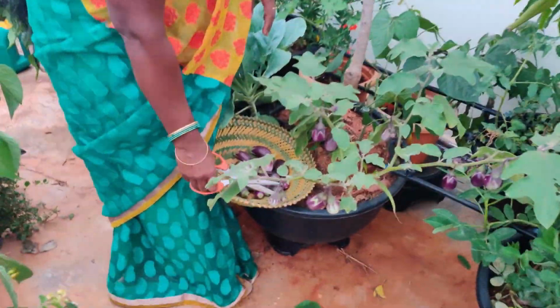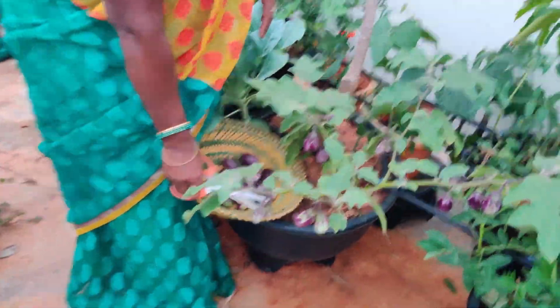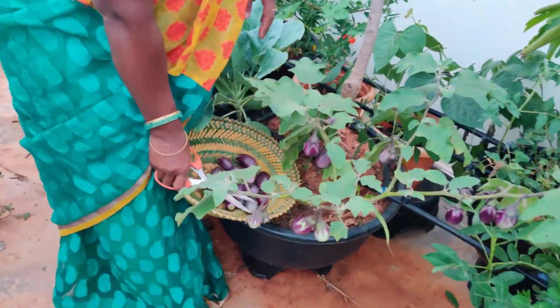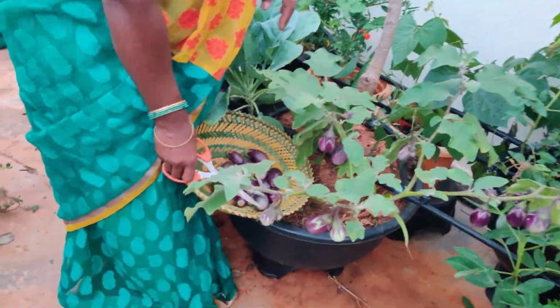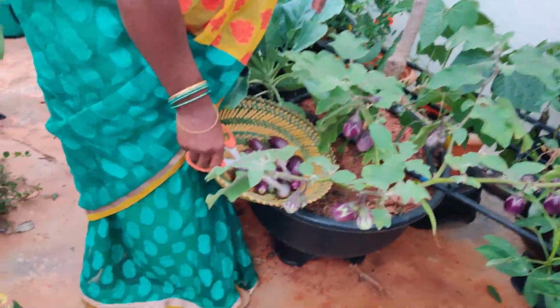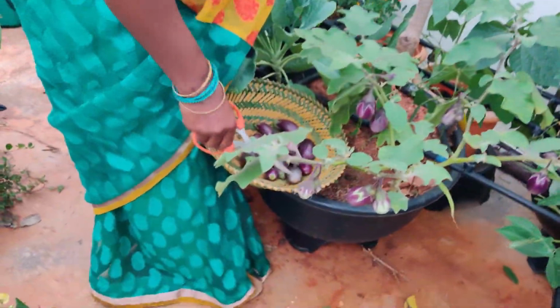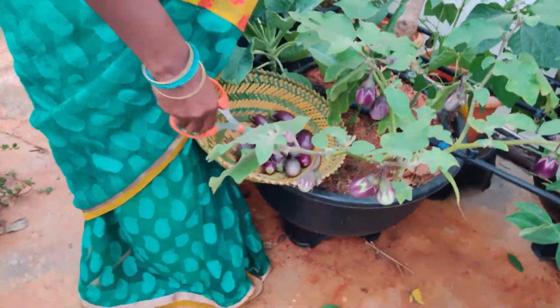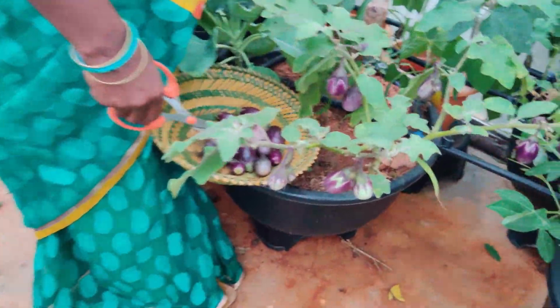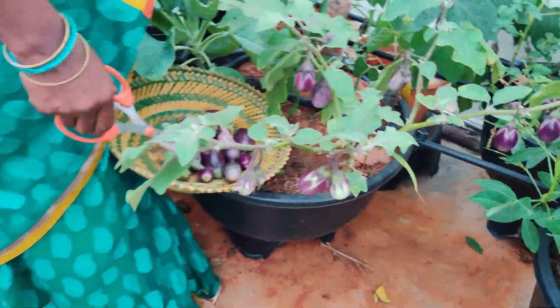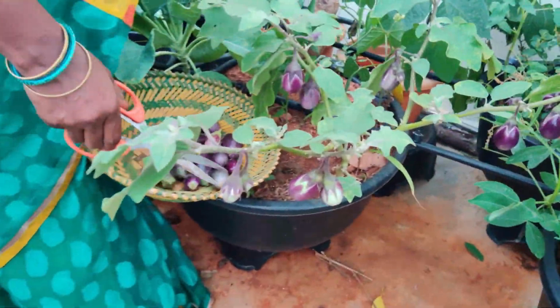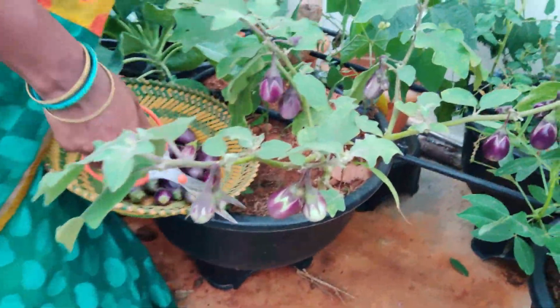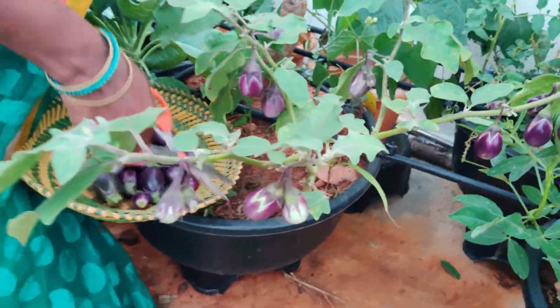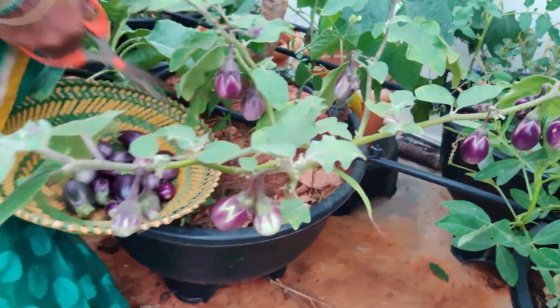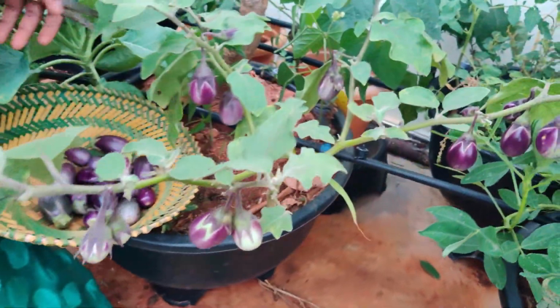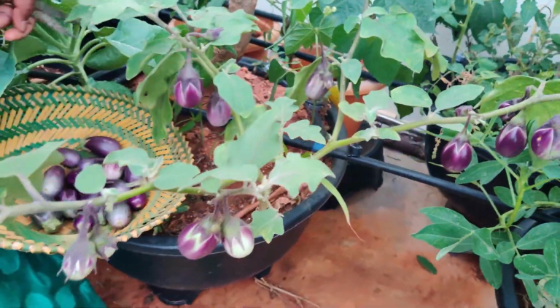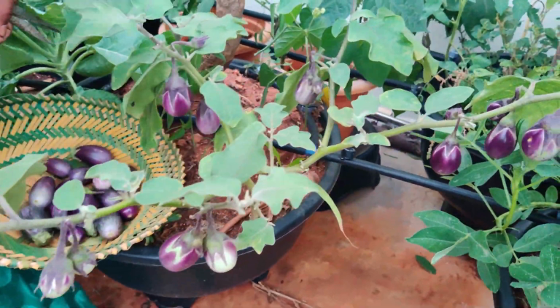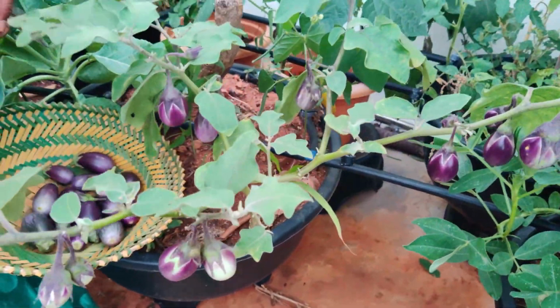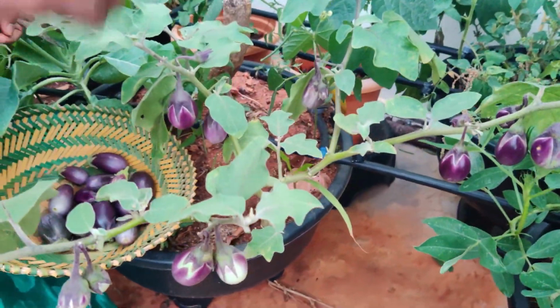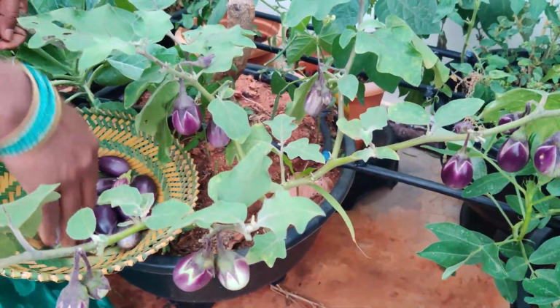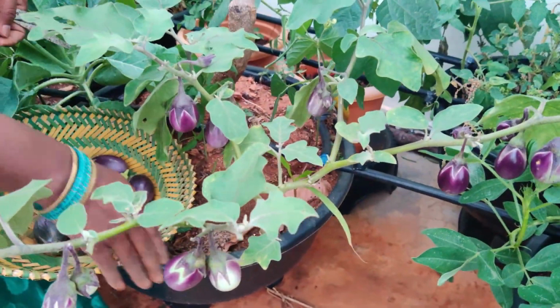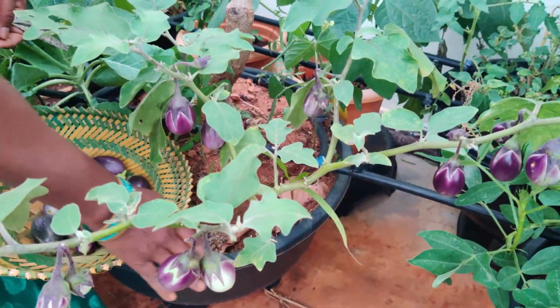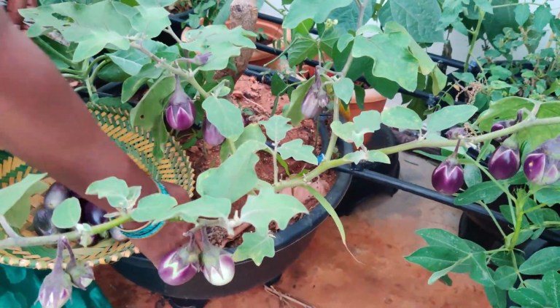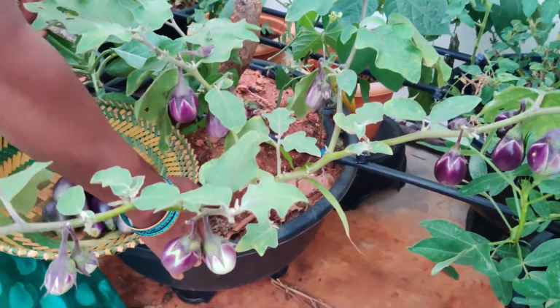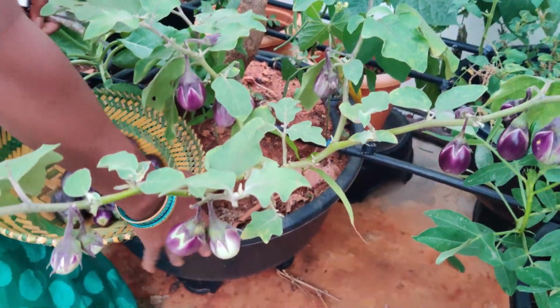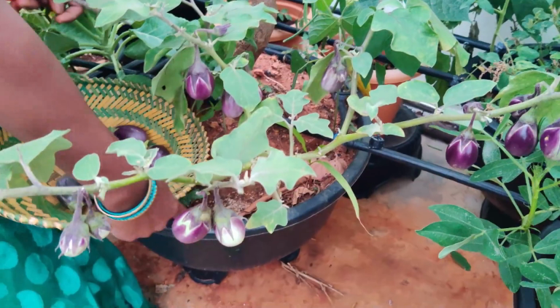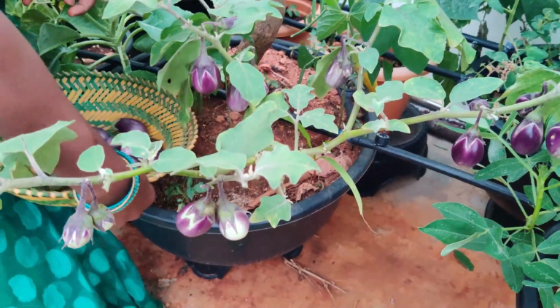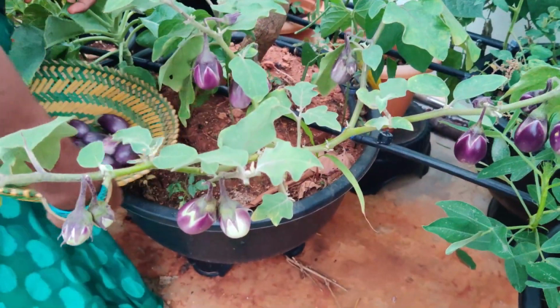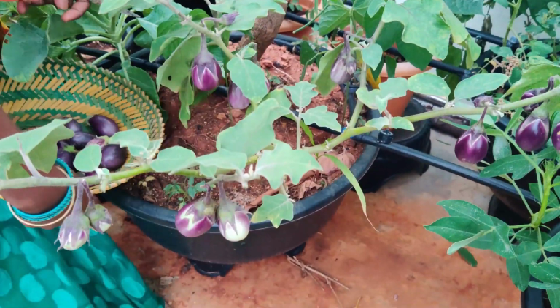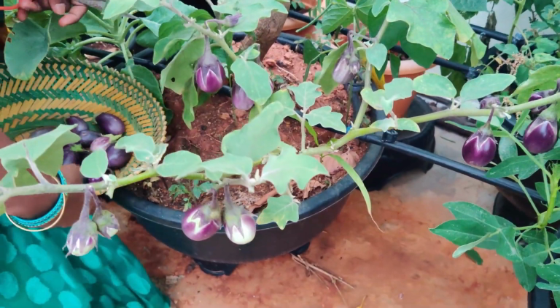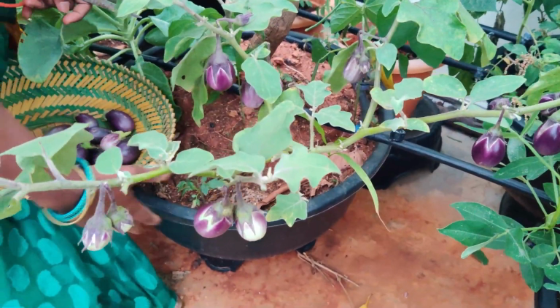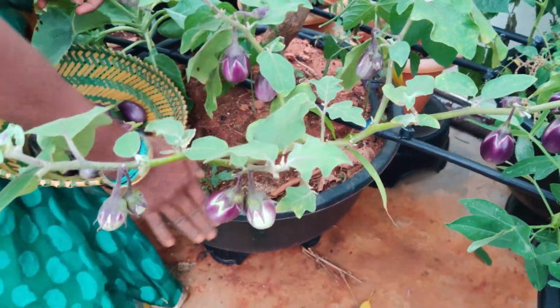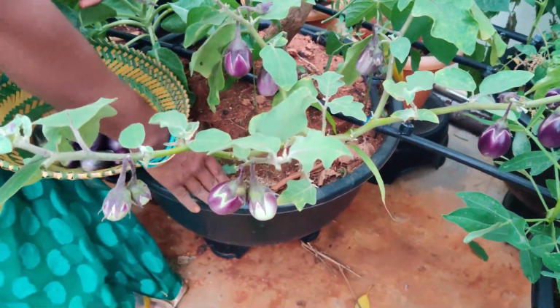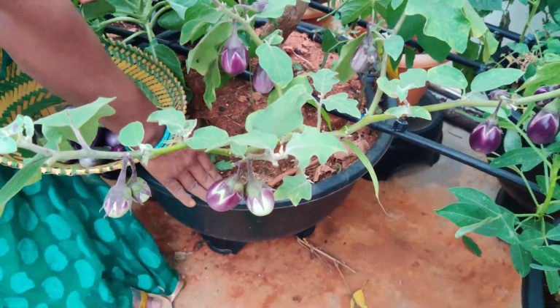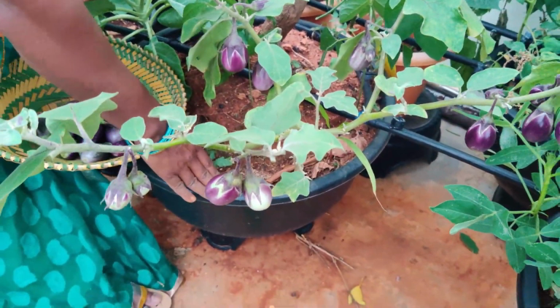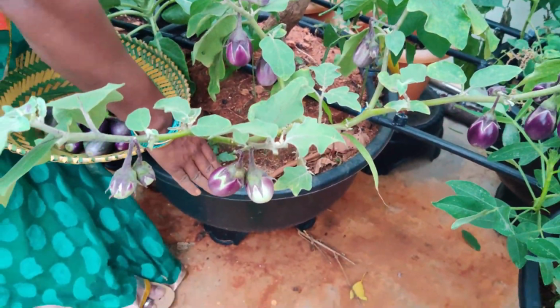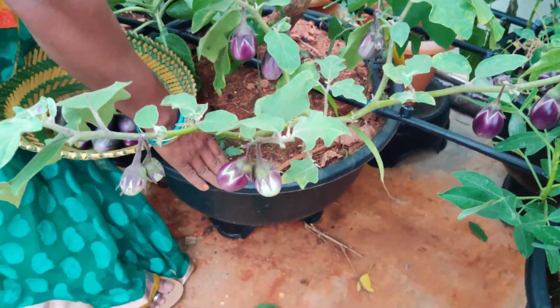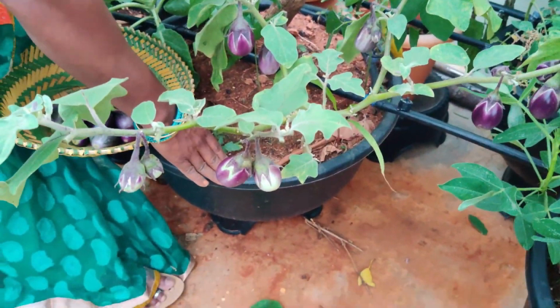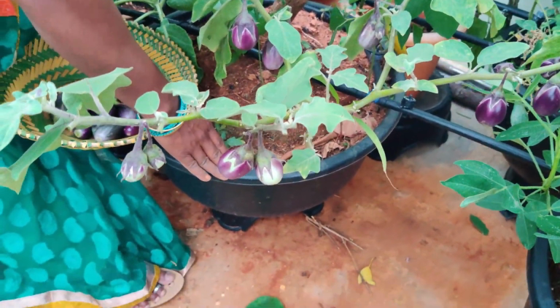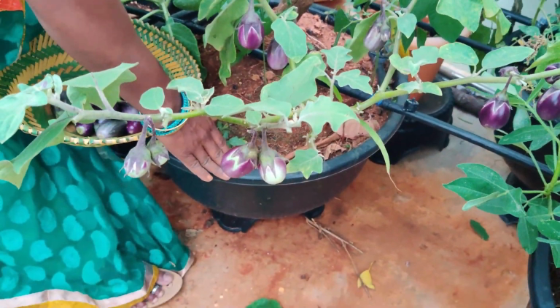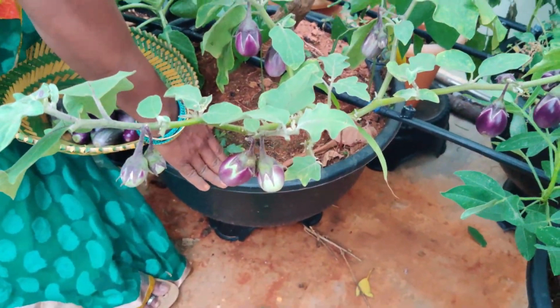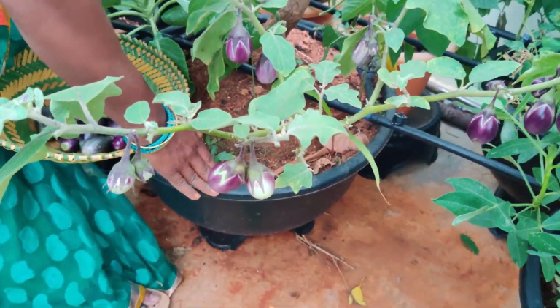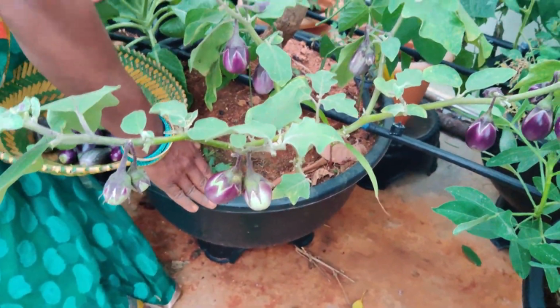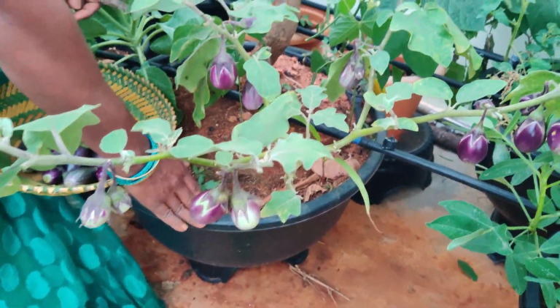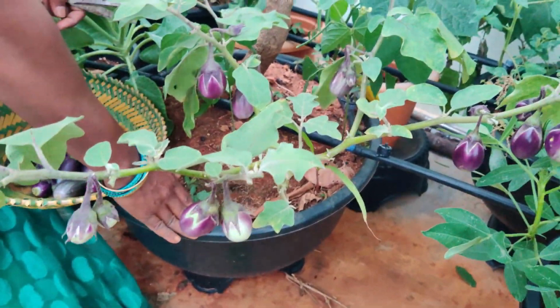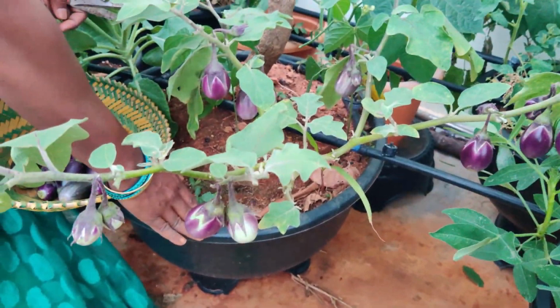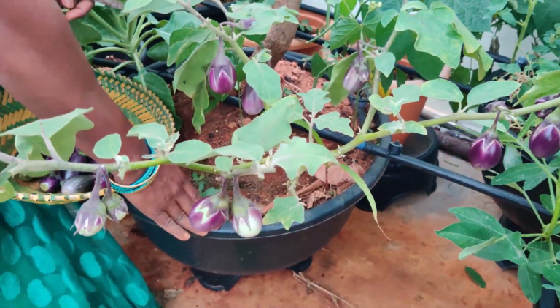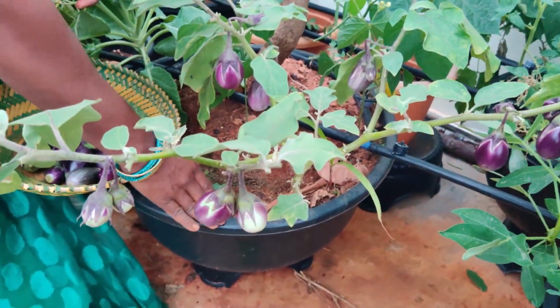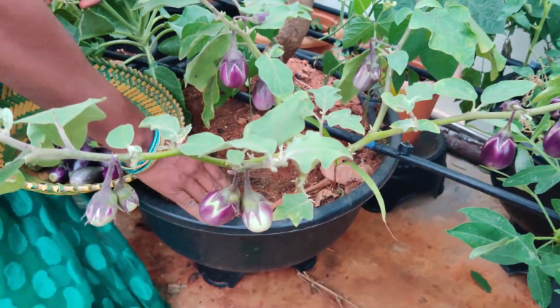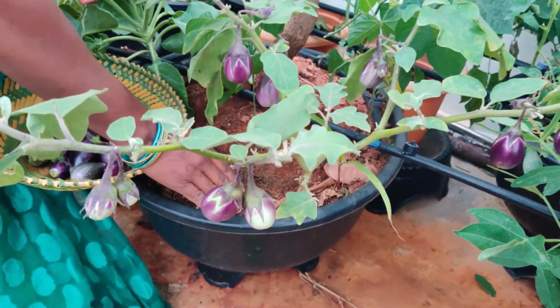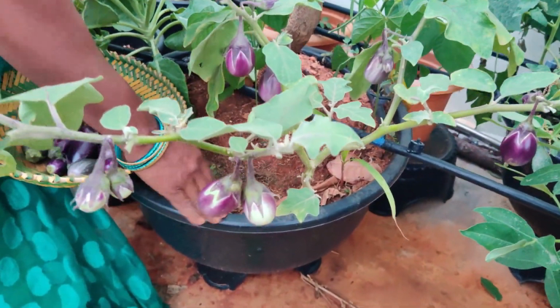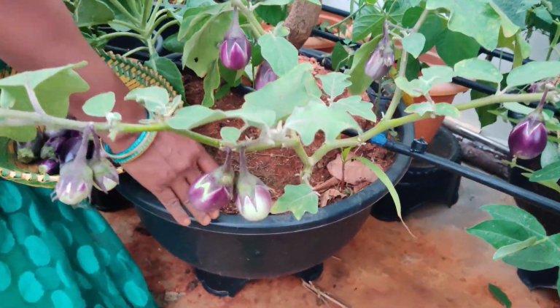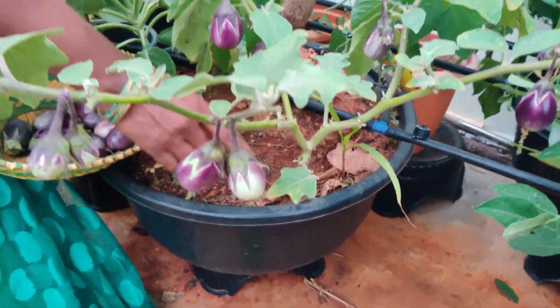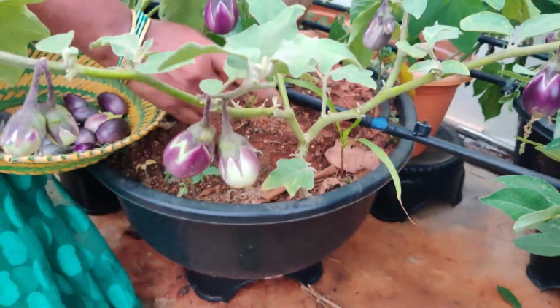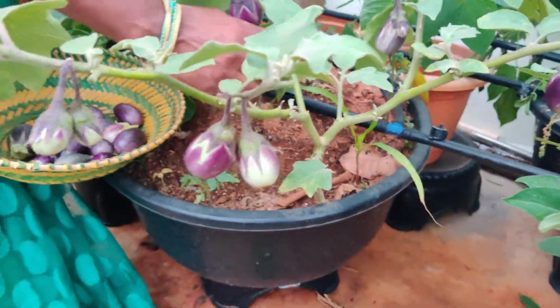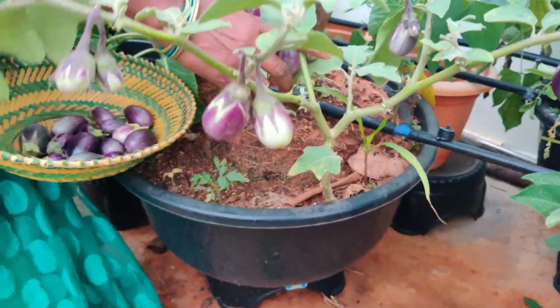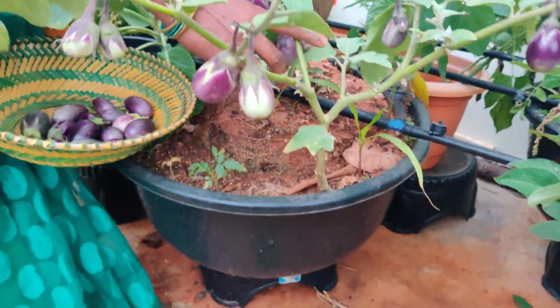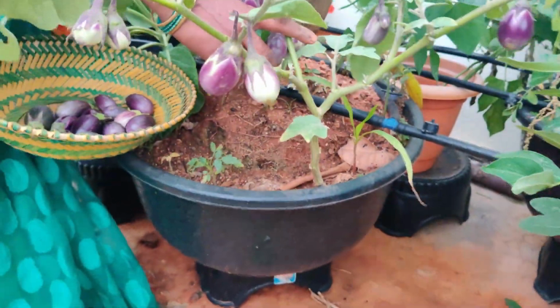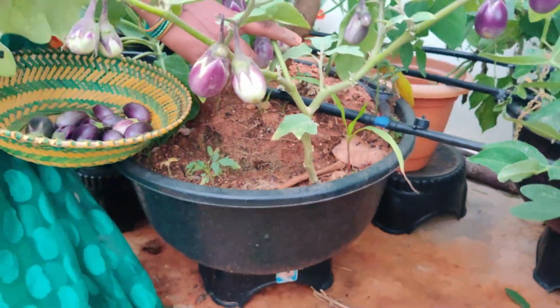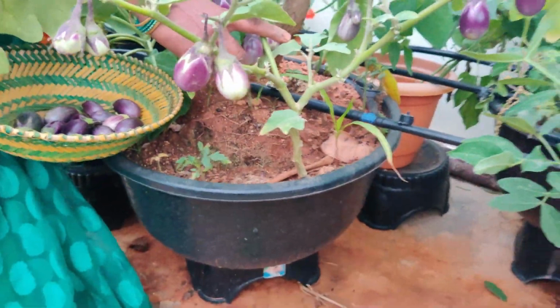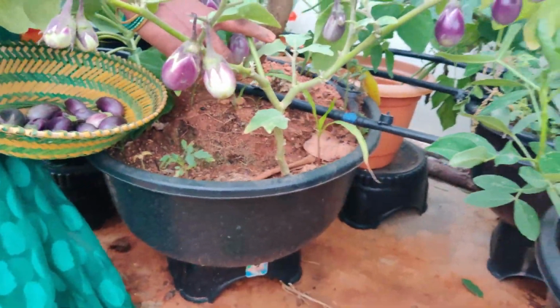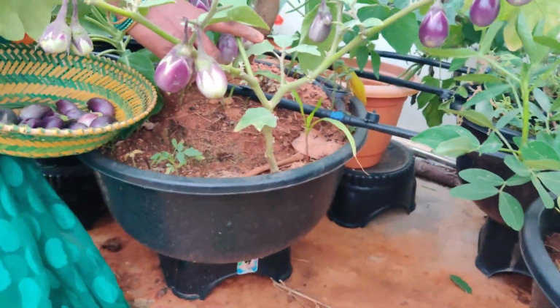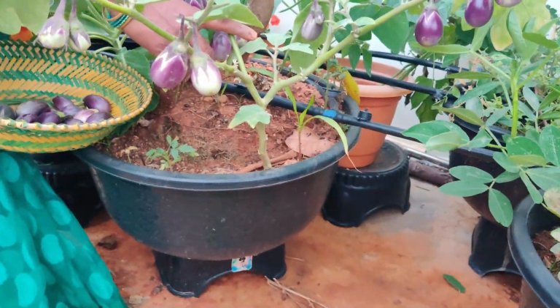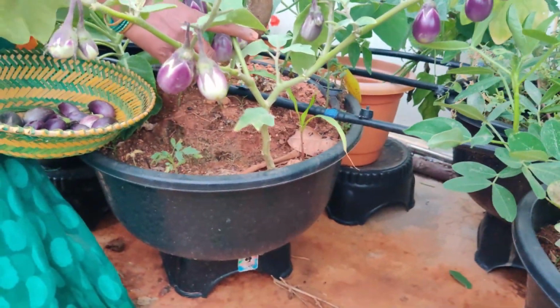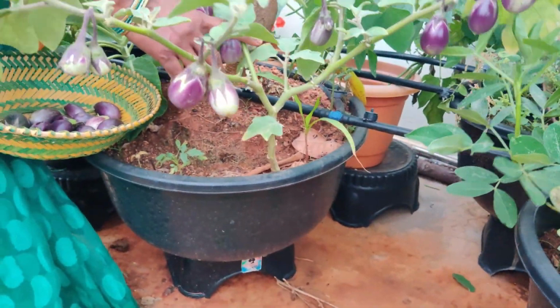We'll put this tag and get the plant in the container. Now I'll put it in the container and take it in the container.